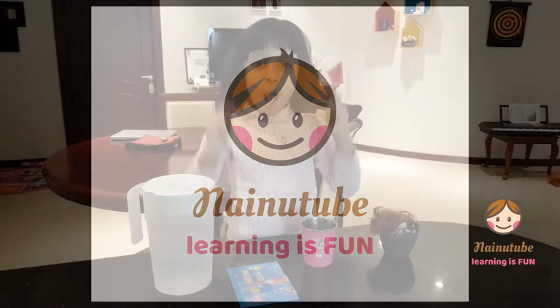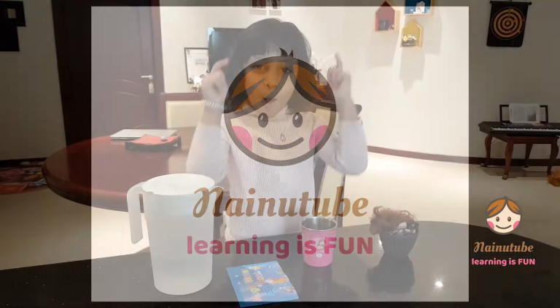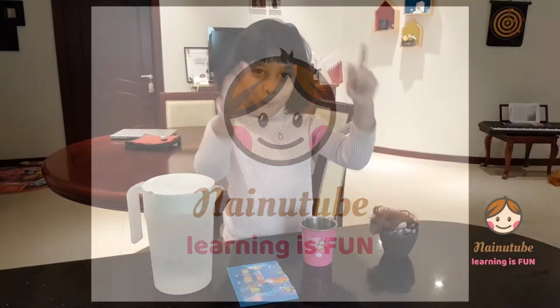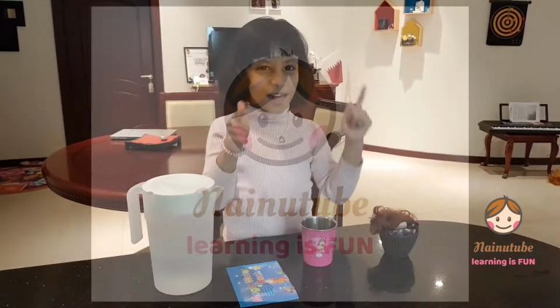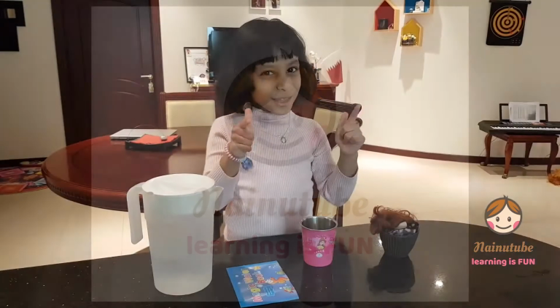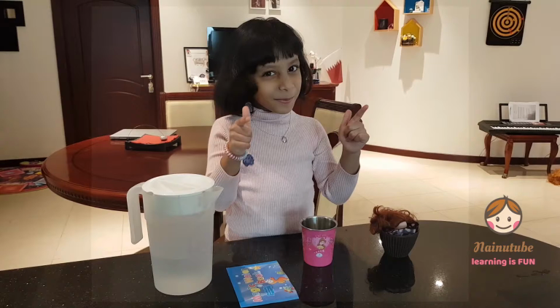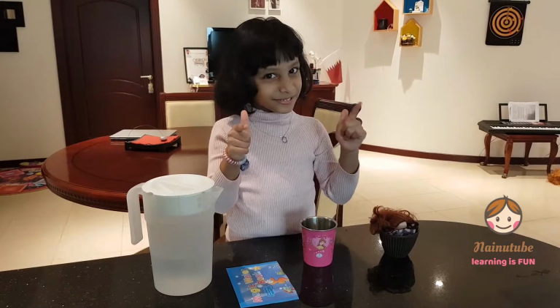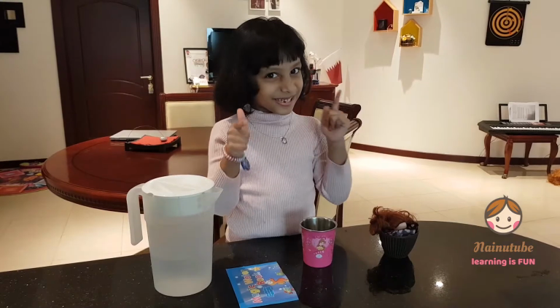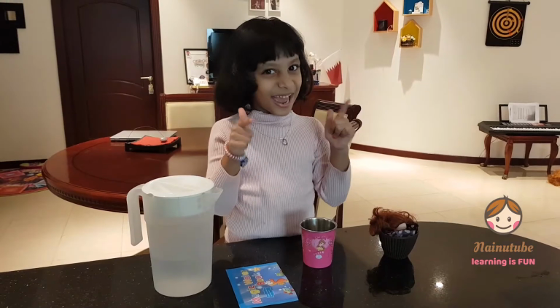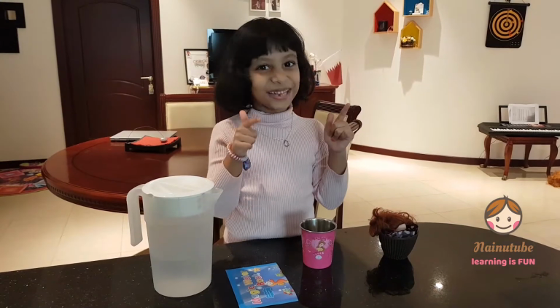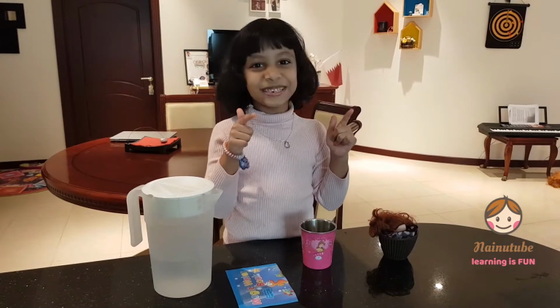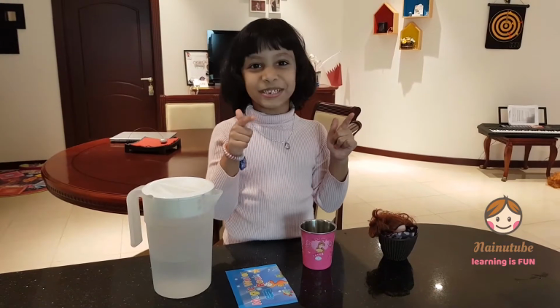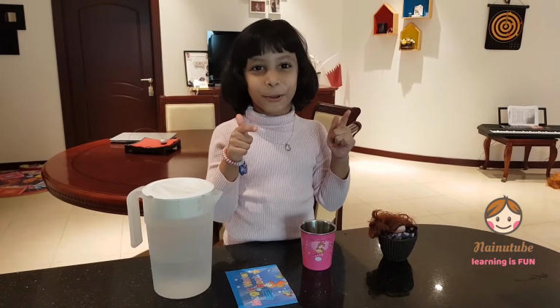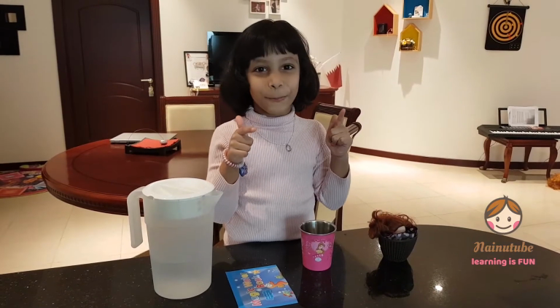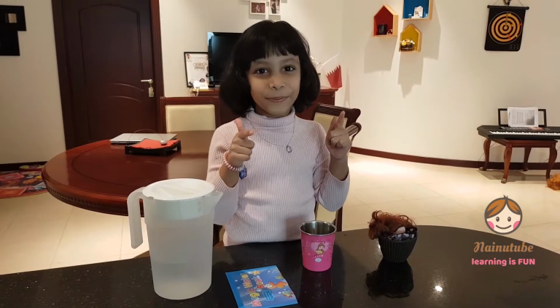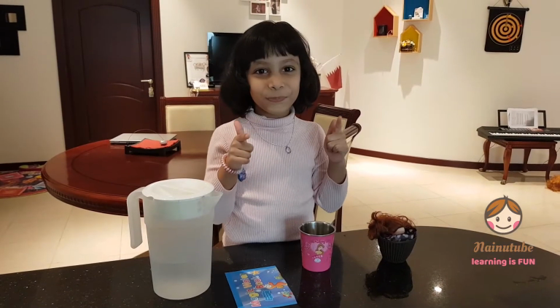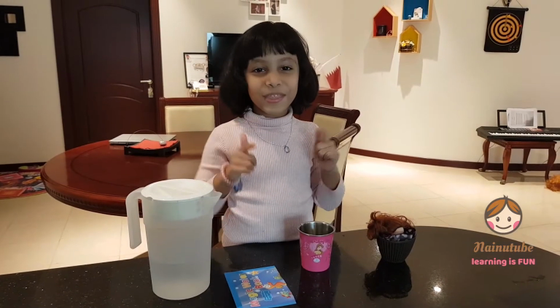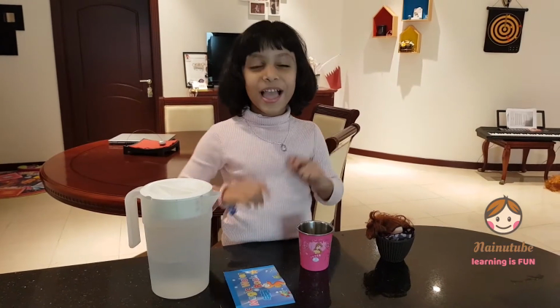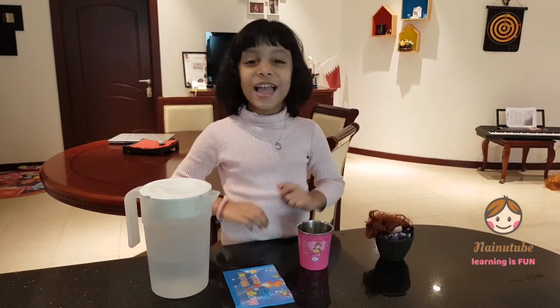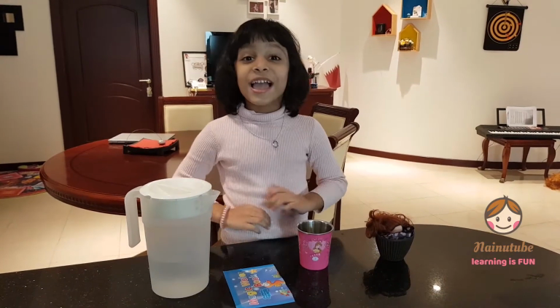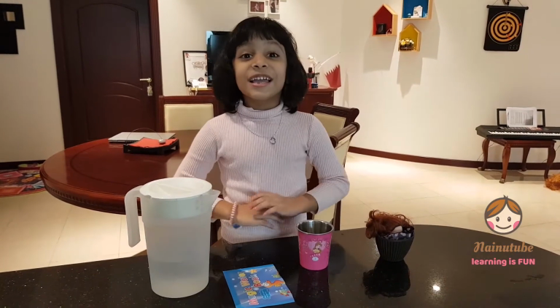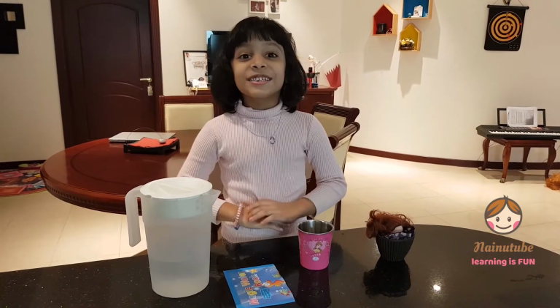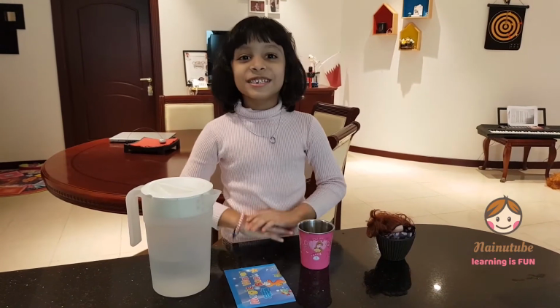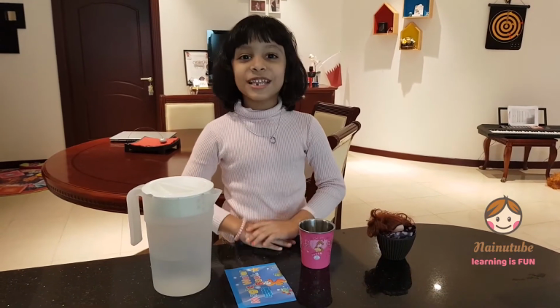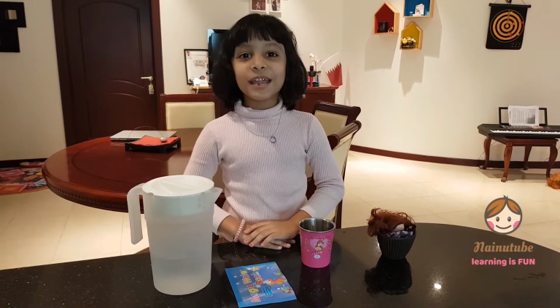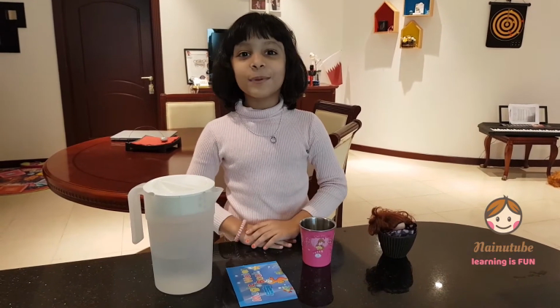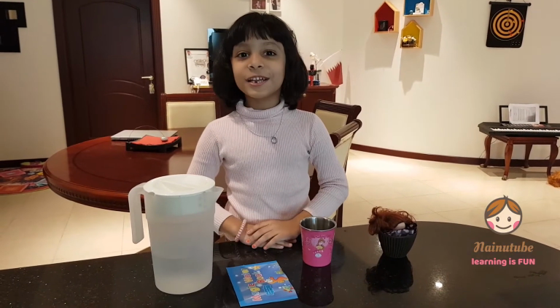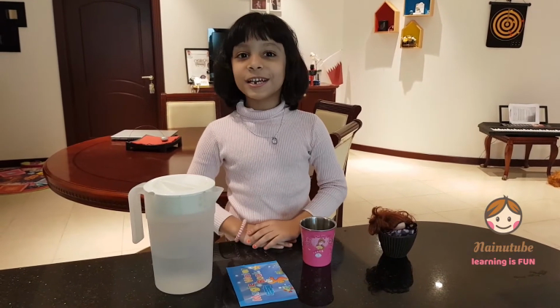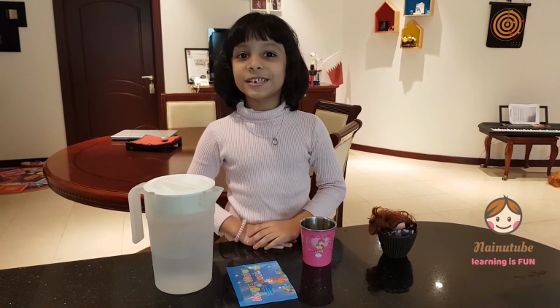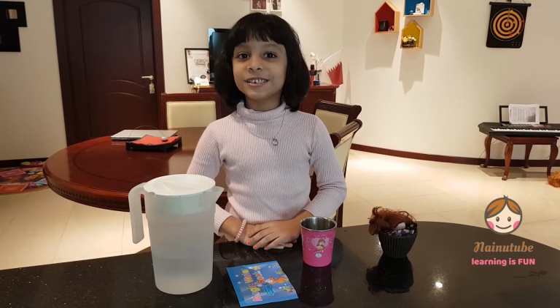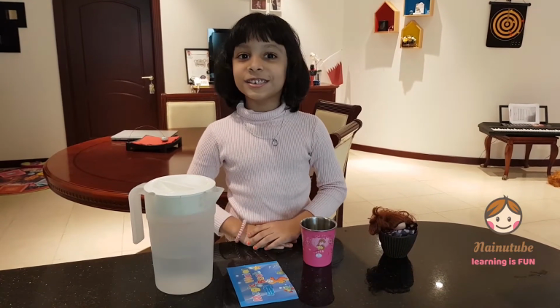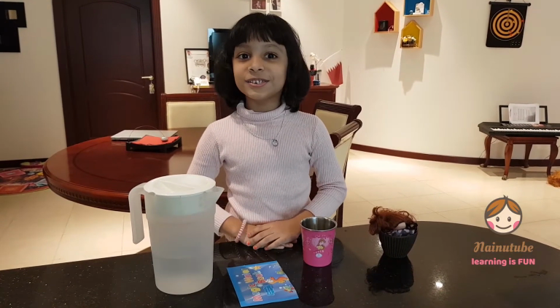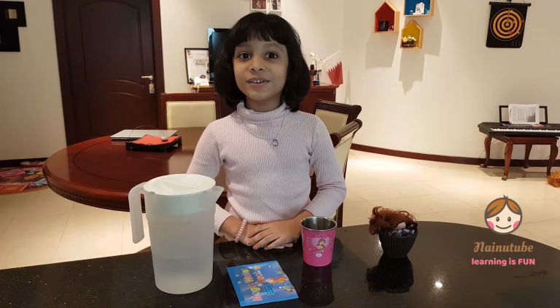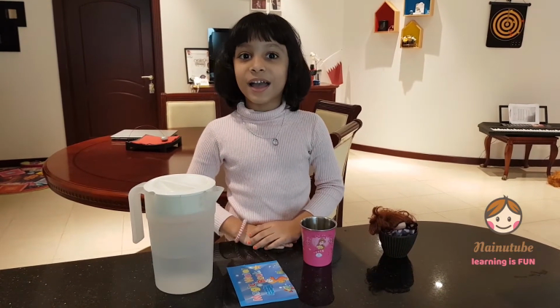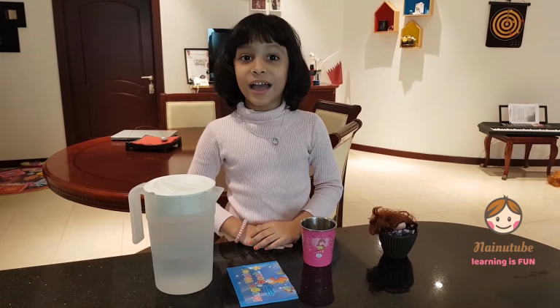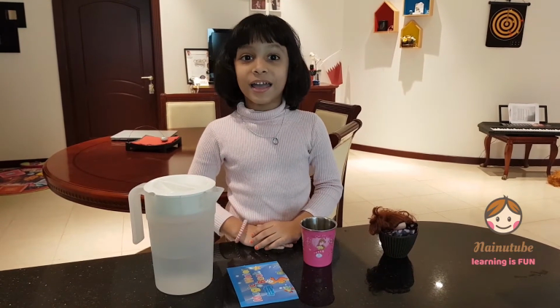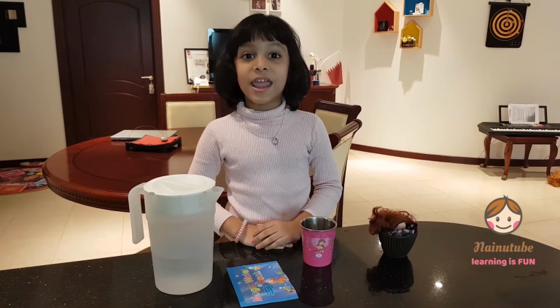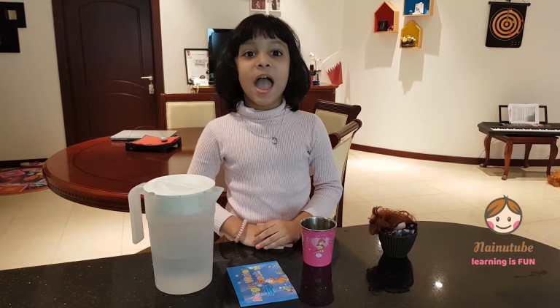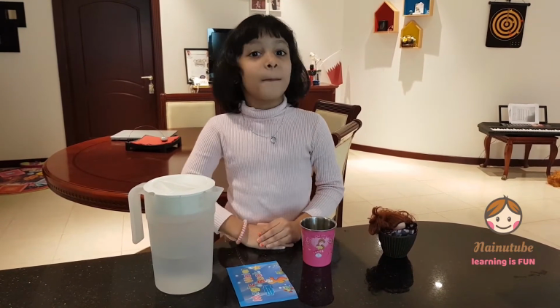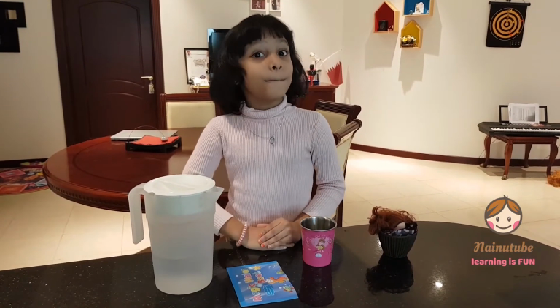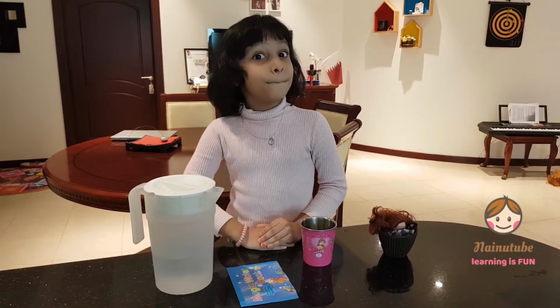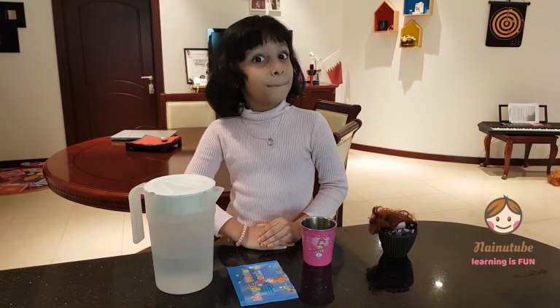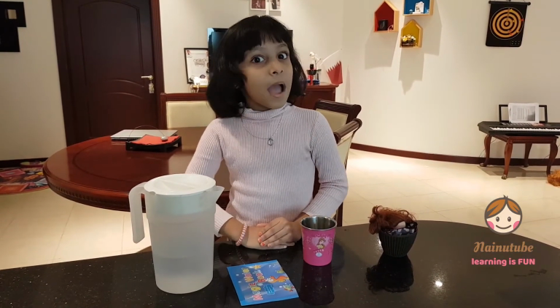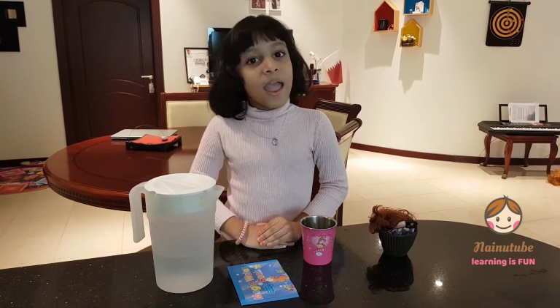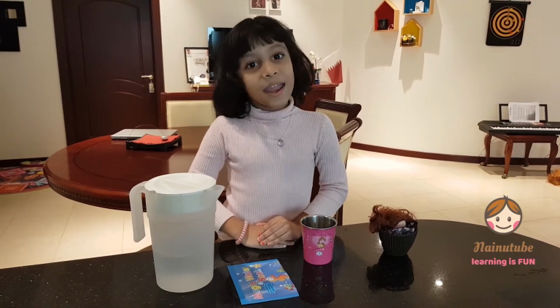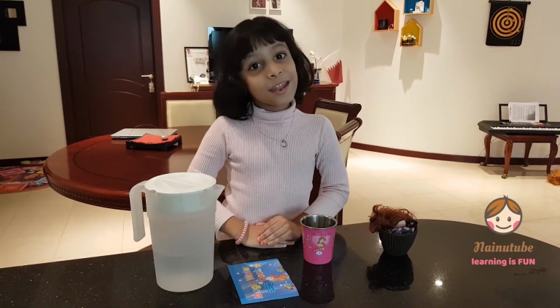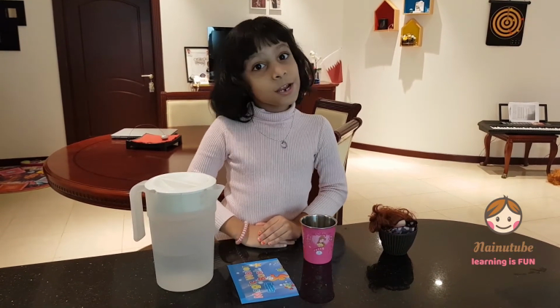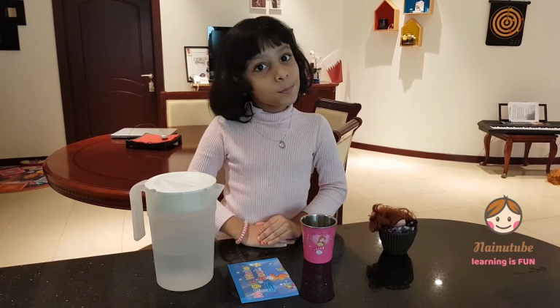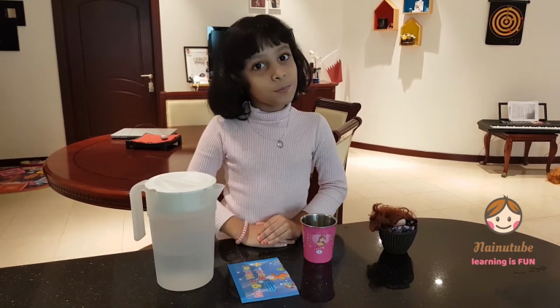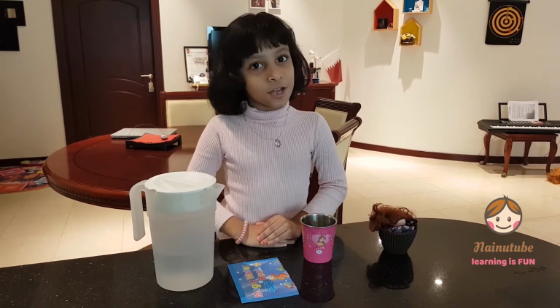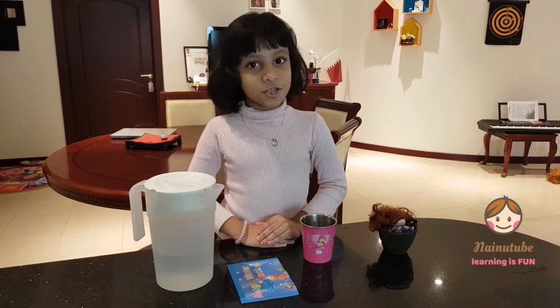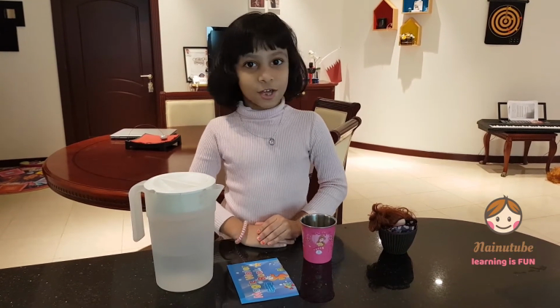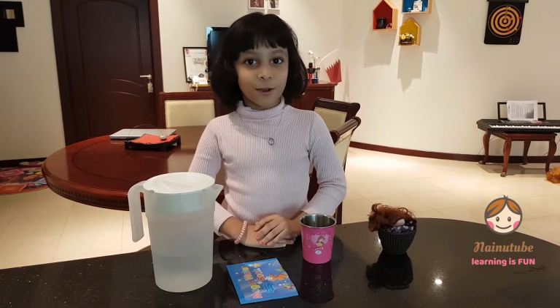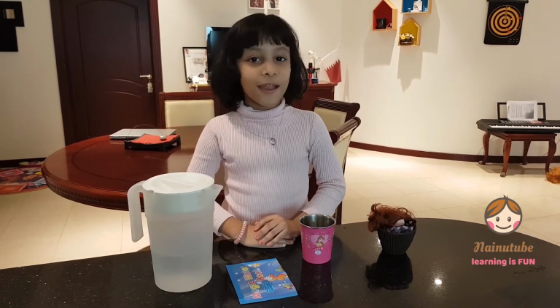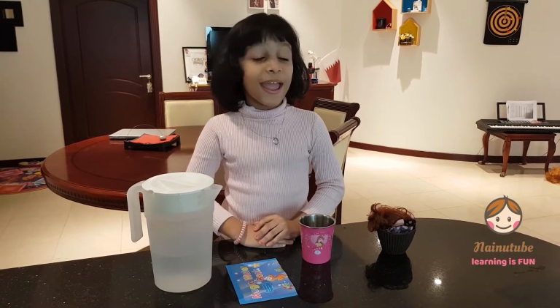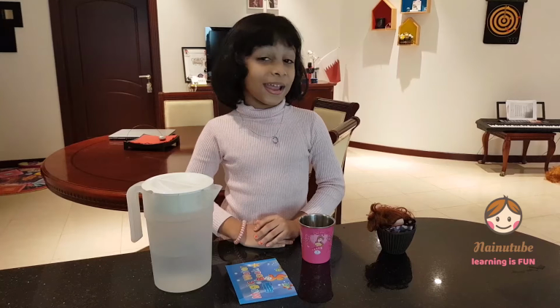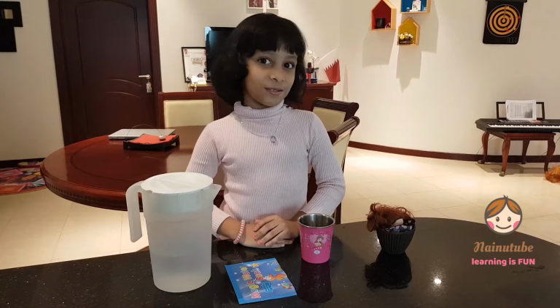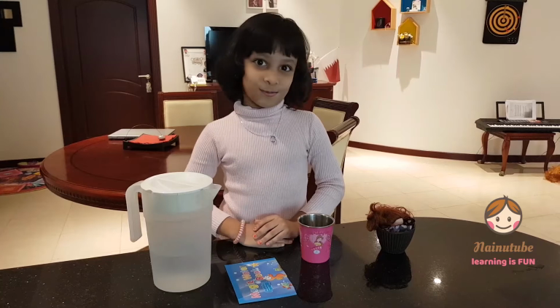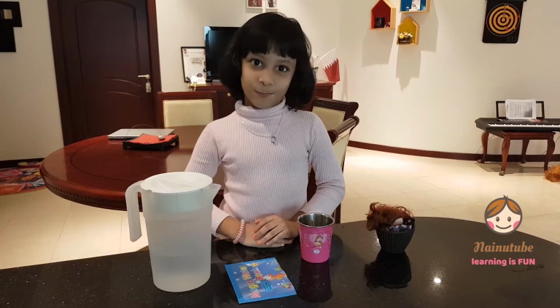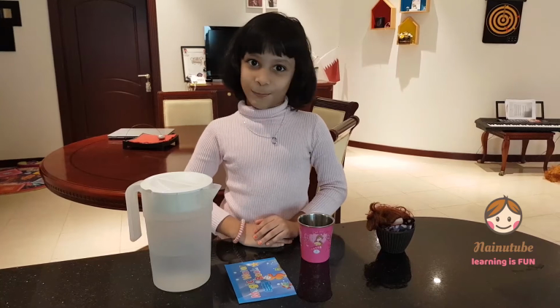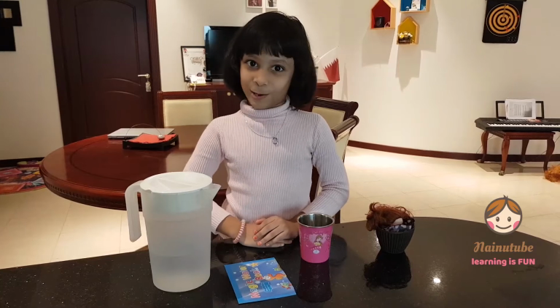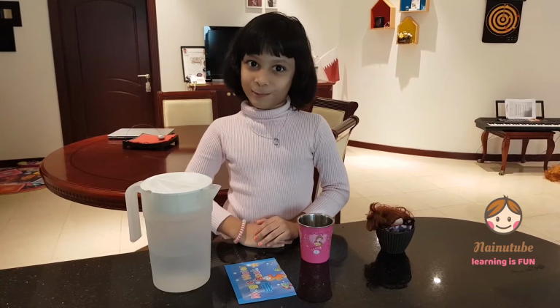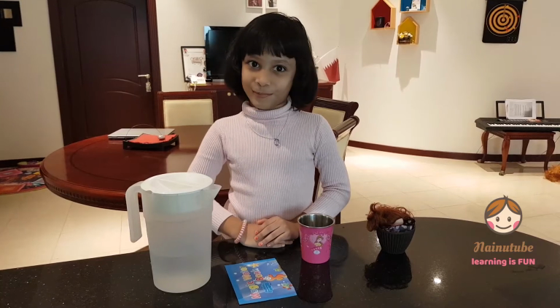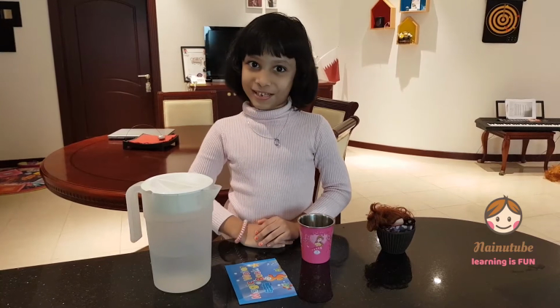Welcome to 92! Today we're going to do an ear pressure experiment.